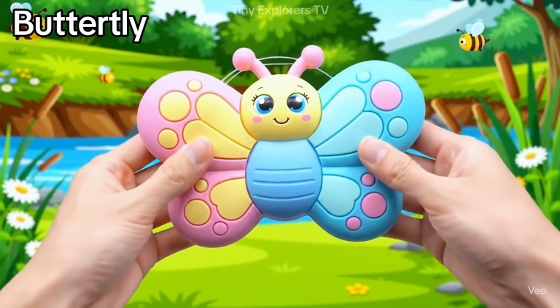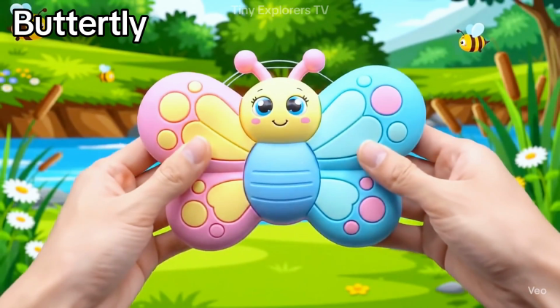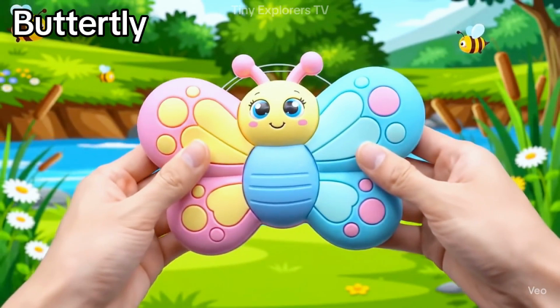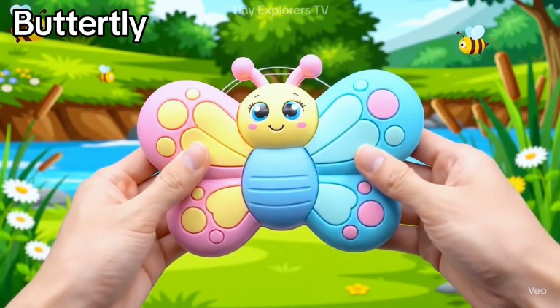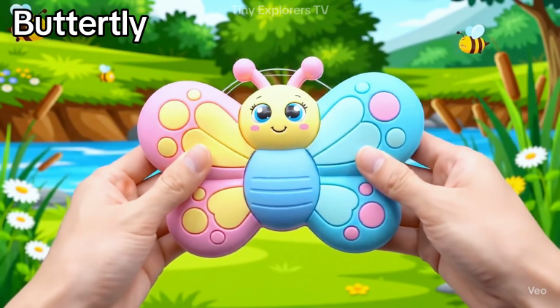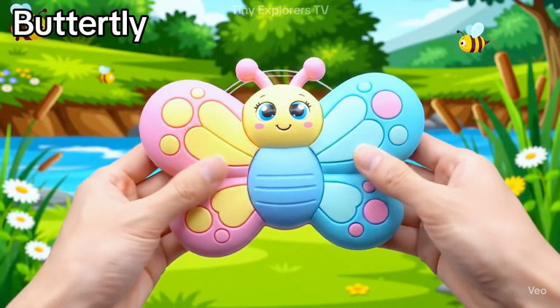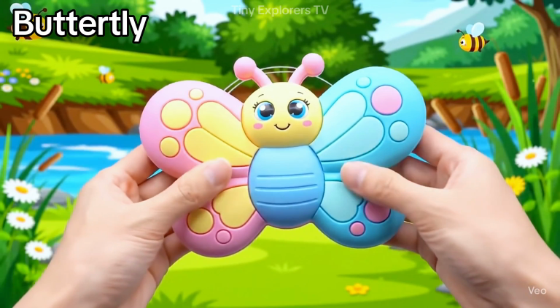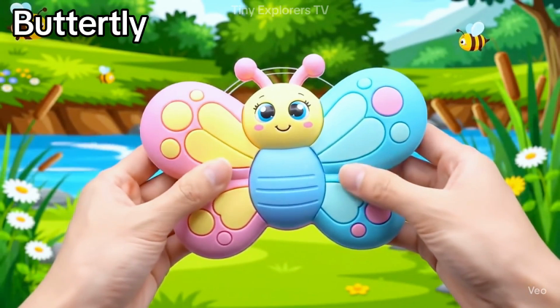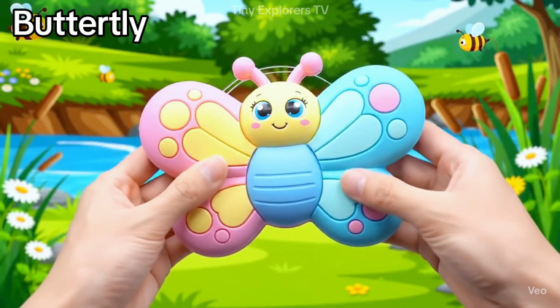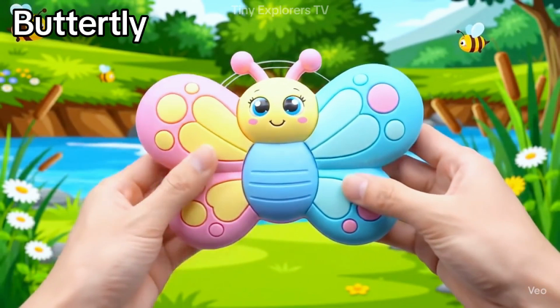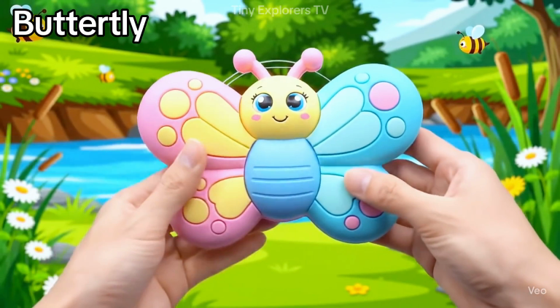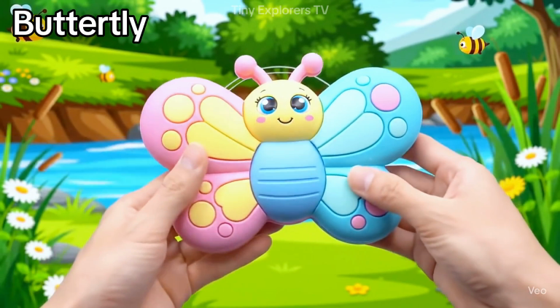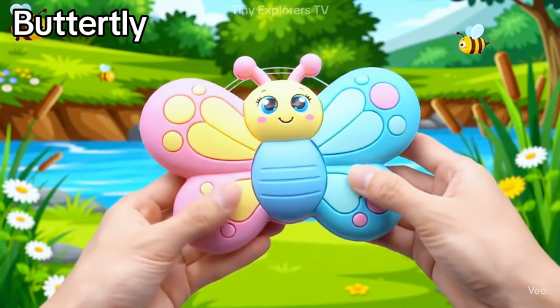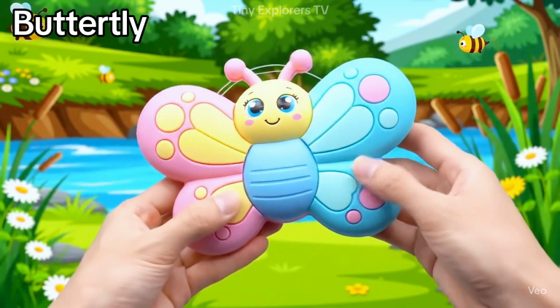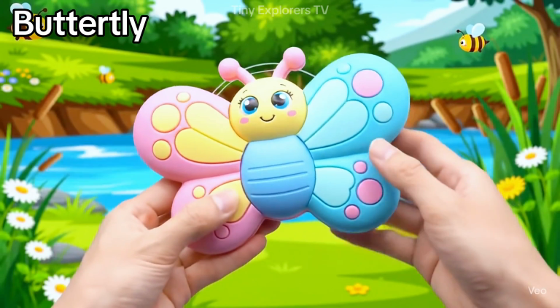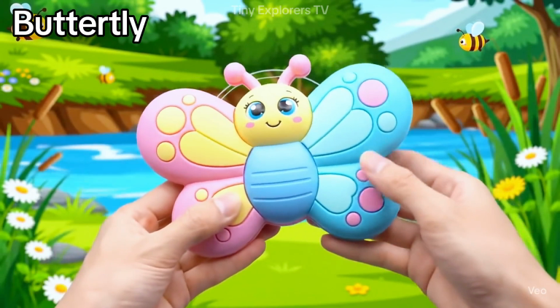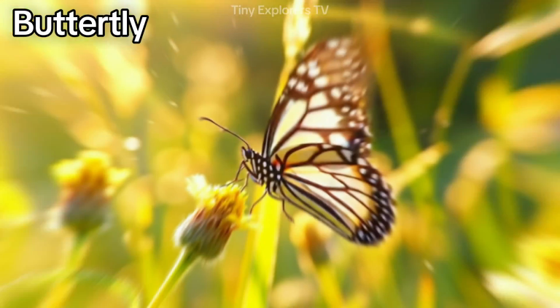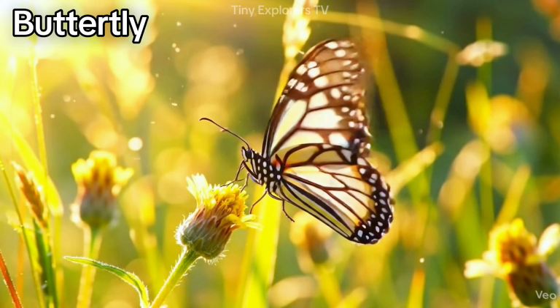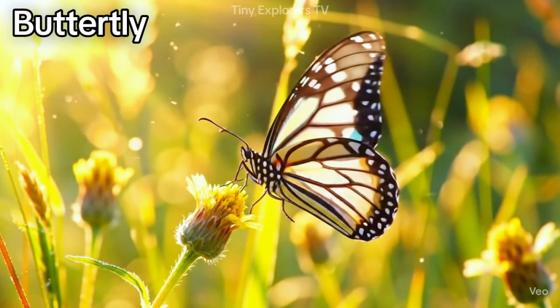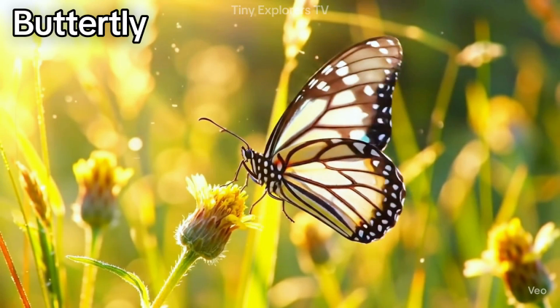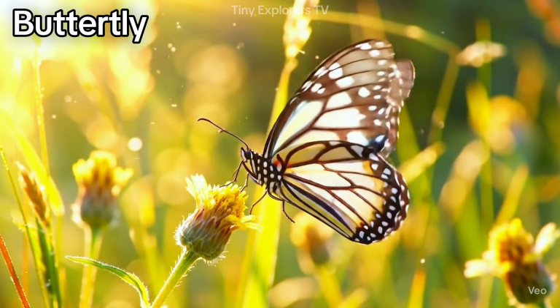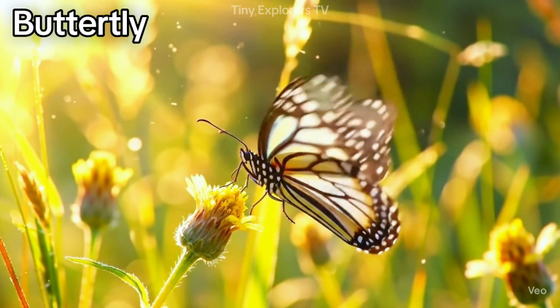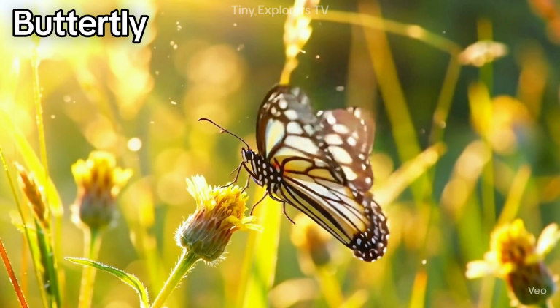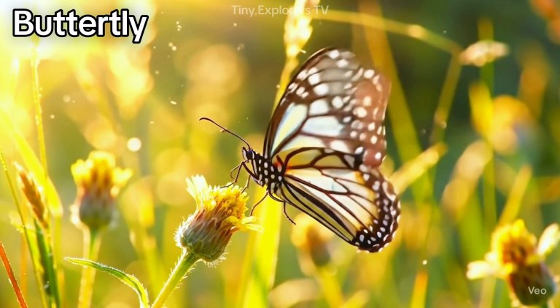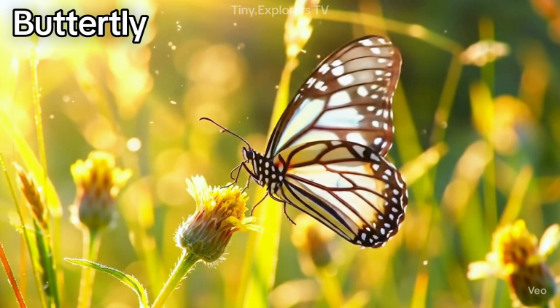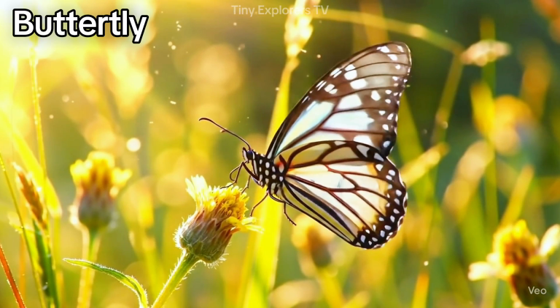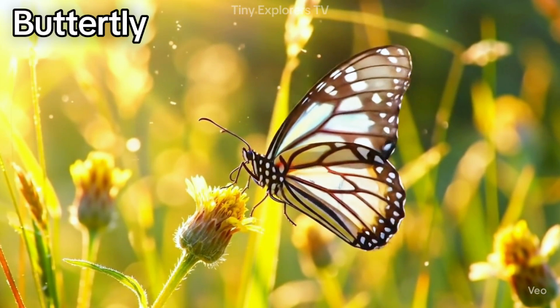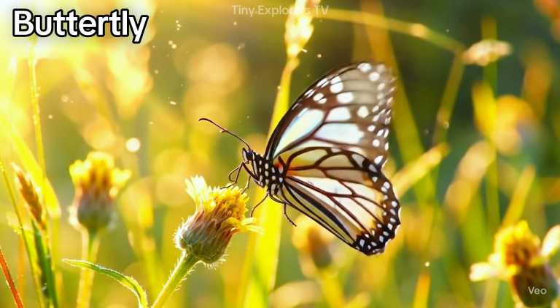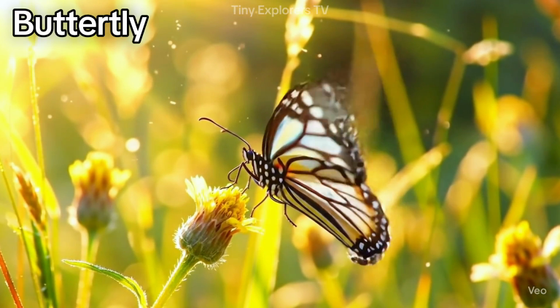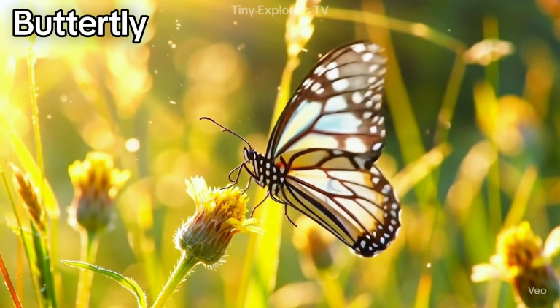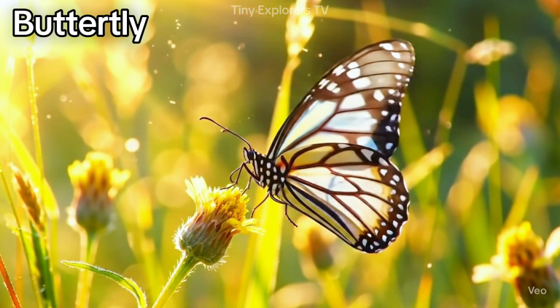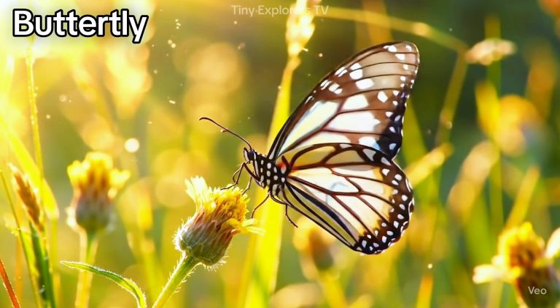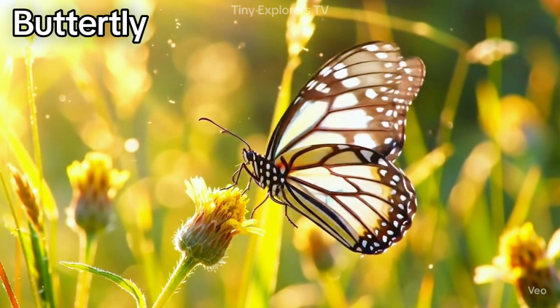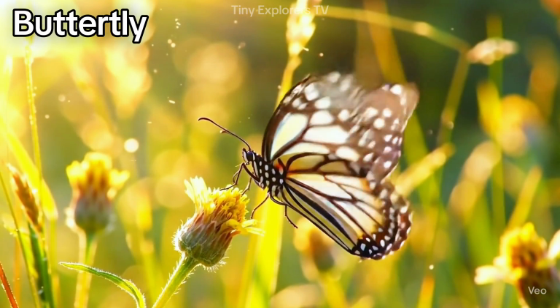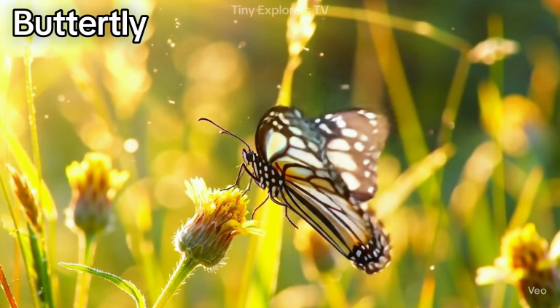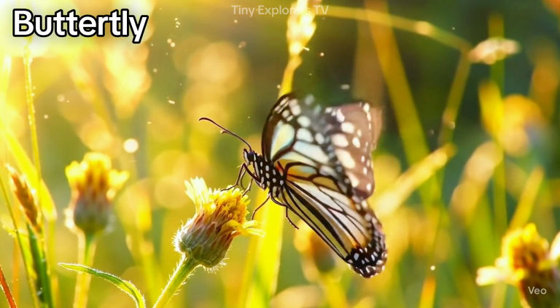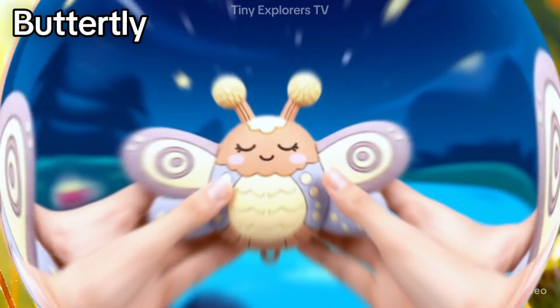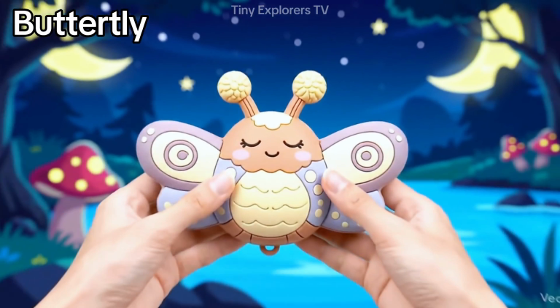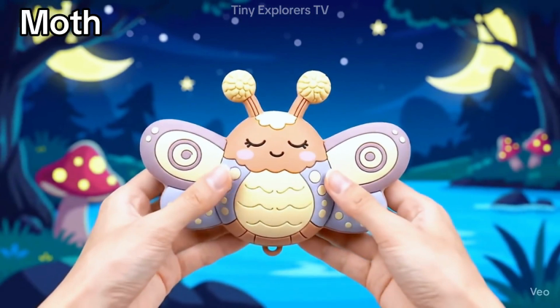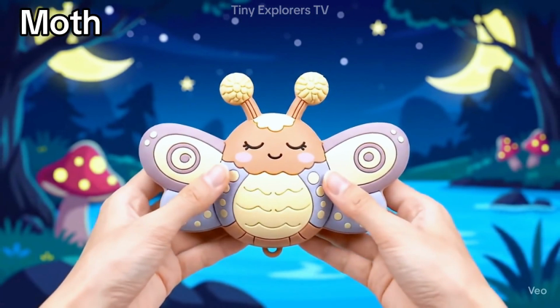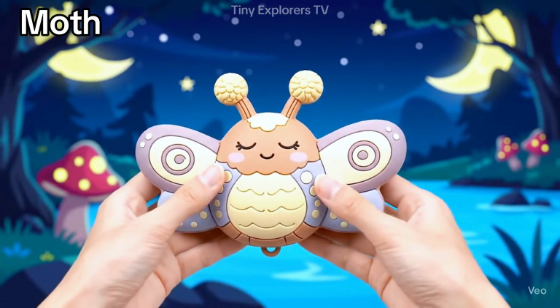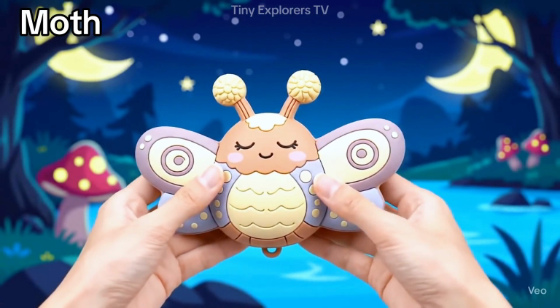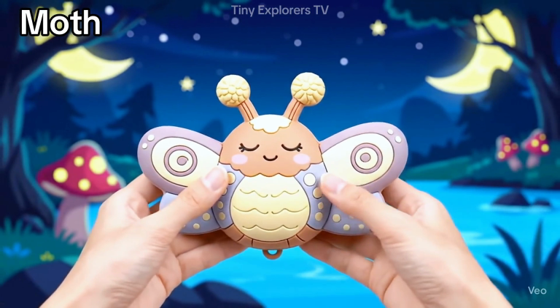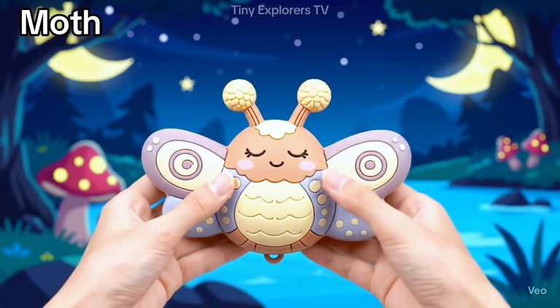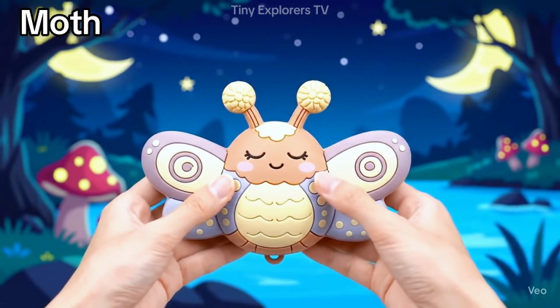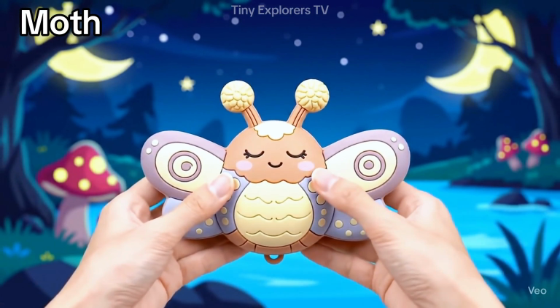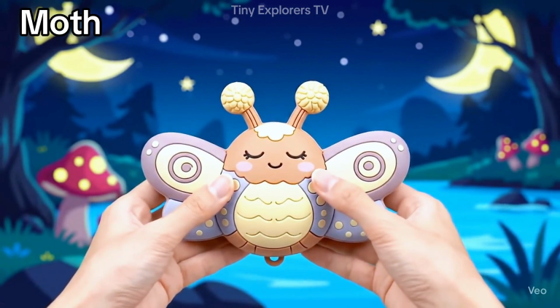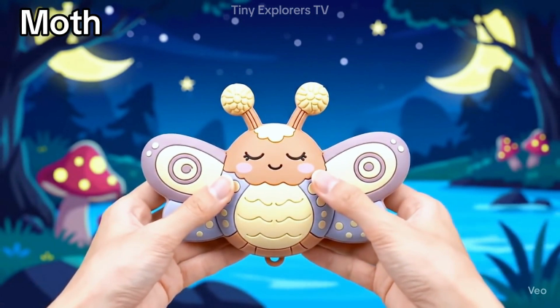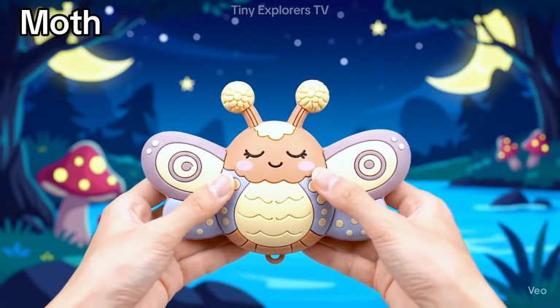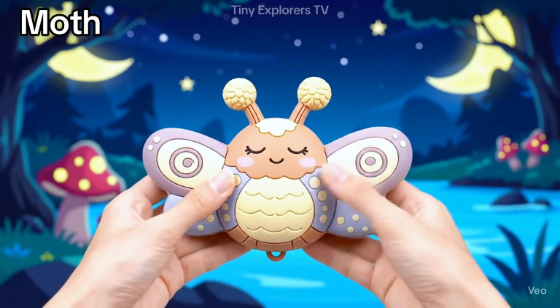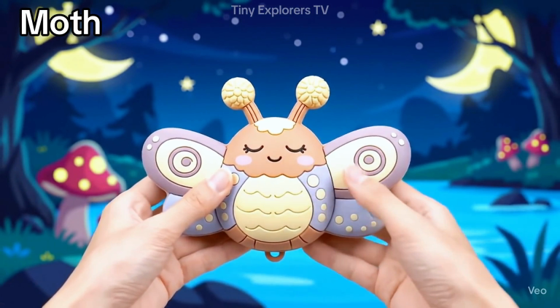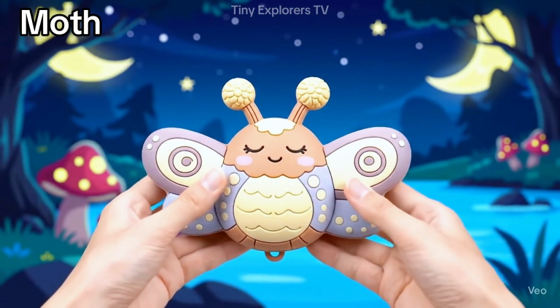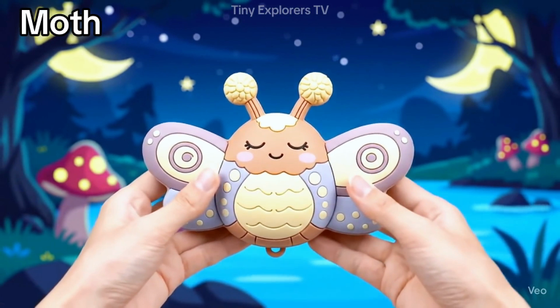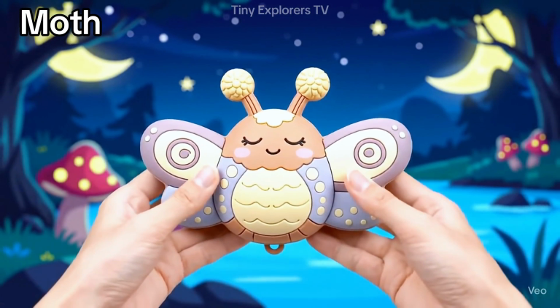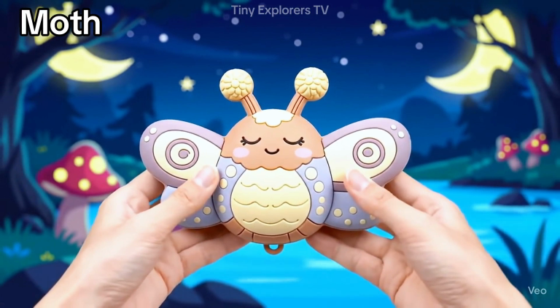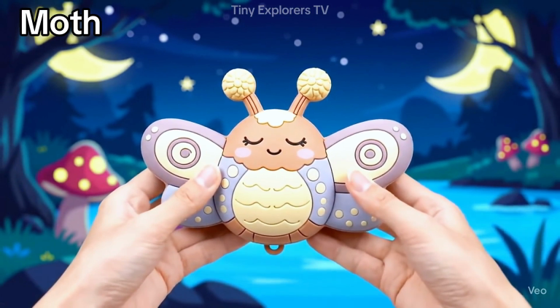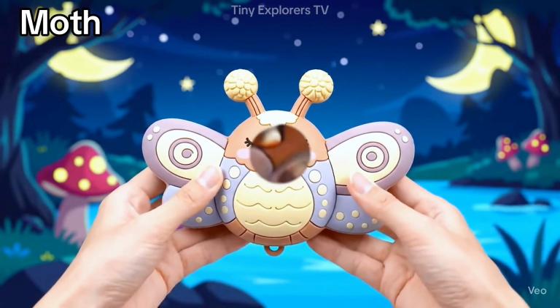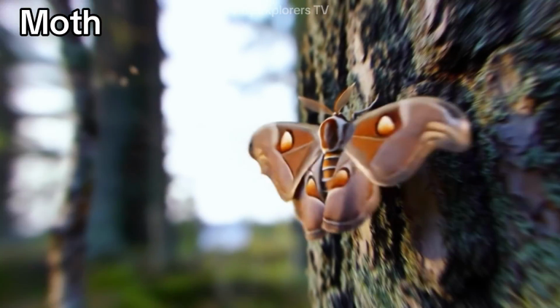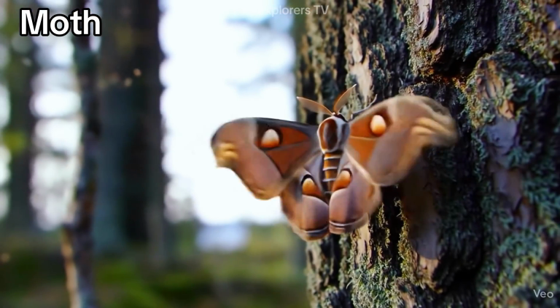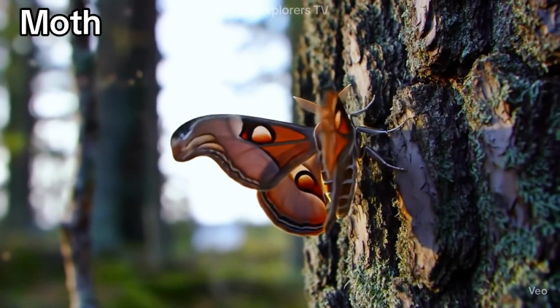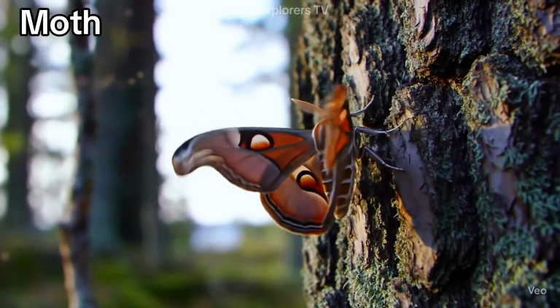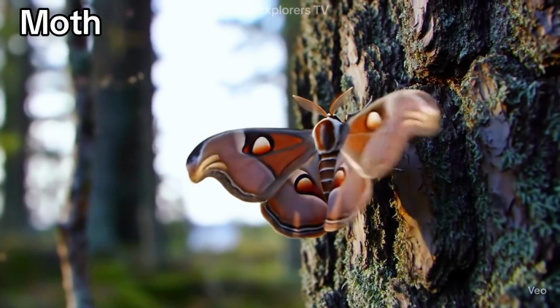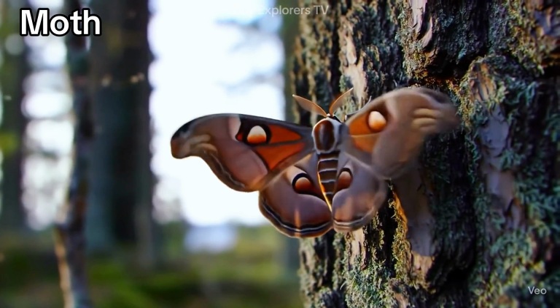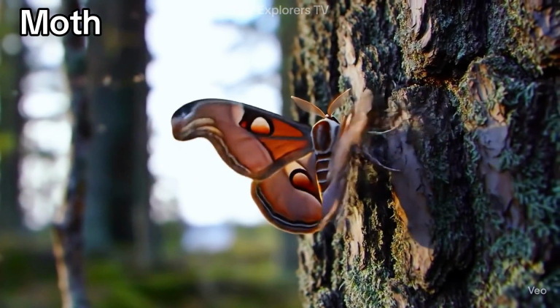Butterfly — so colorful and graceful. Butterflies love flowers. Moth — moths come out at night and fly near lights.